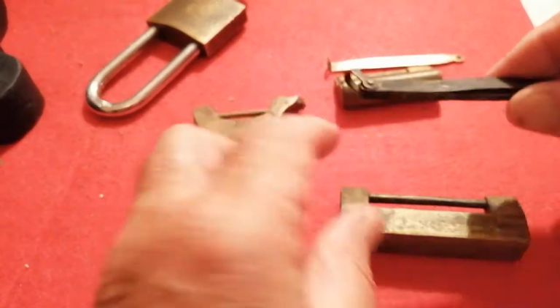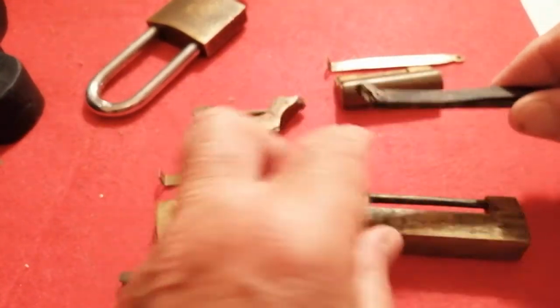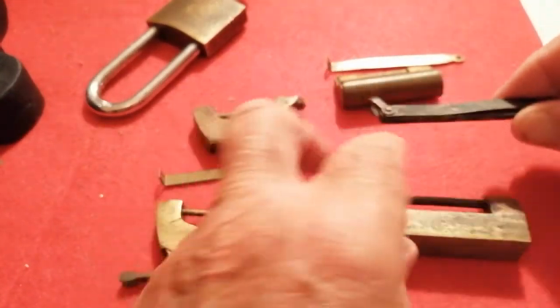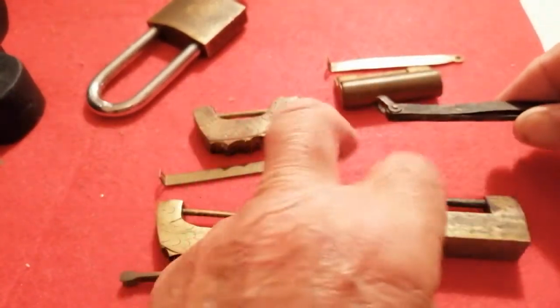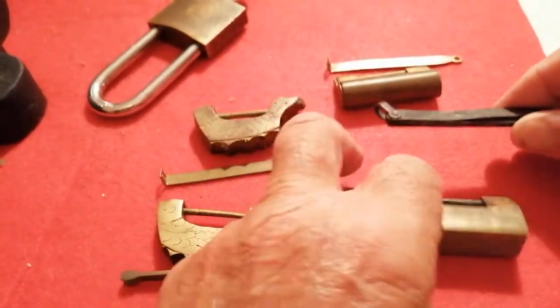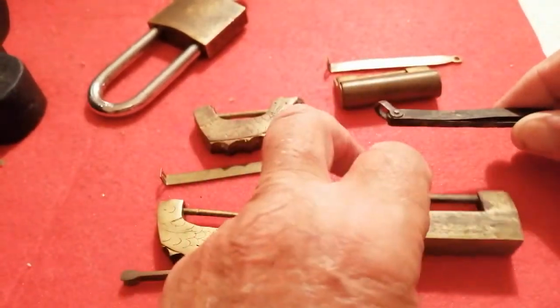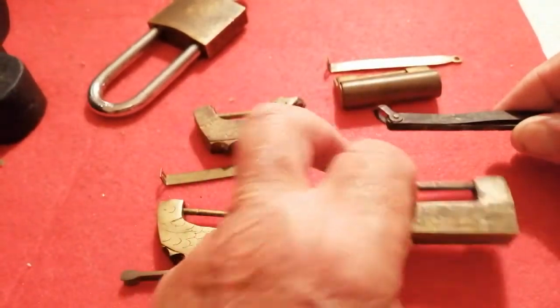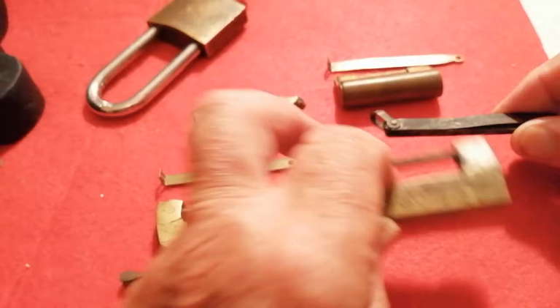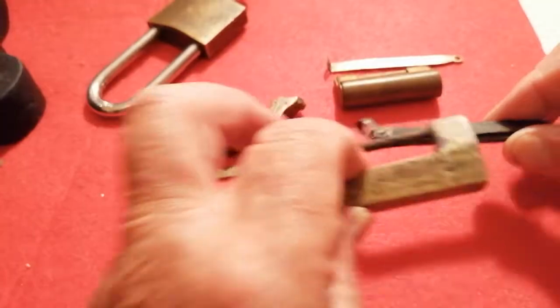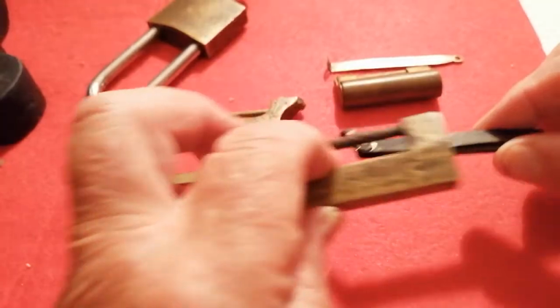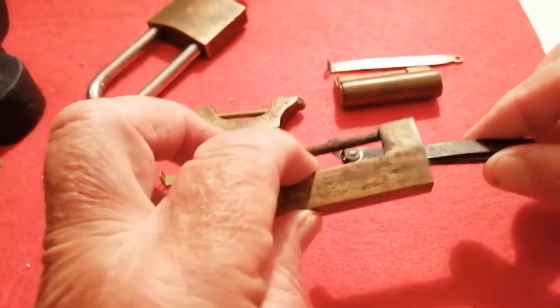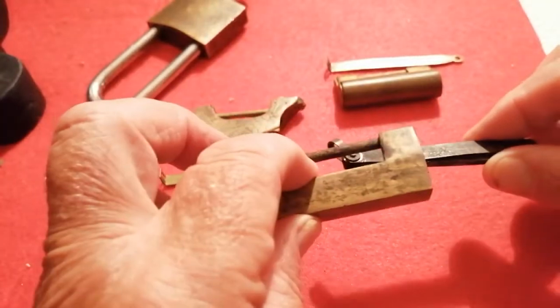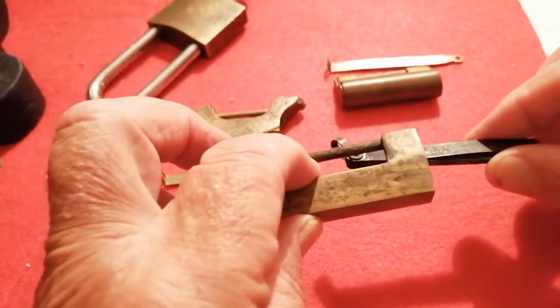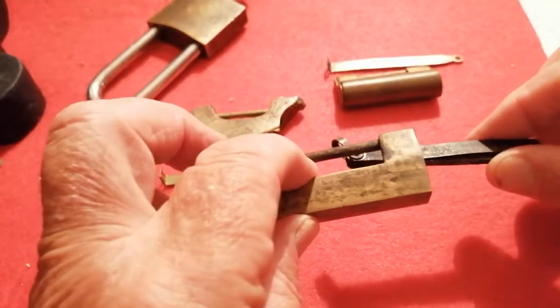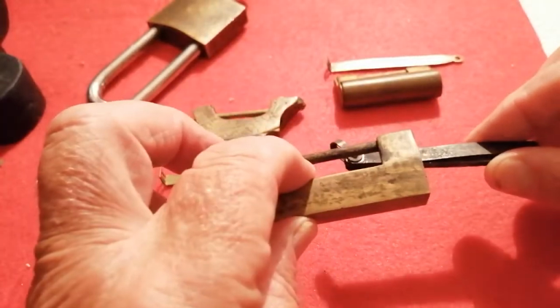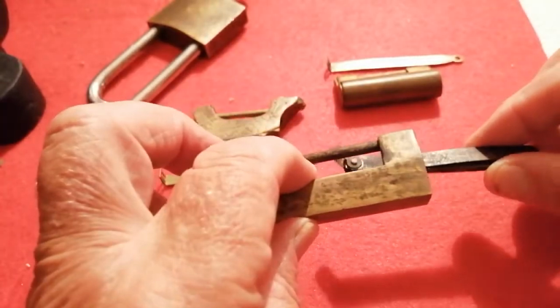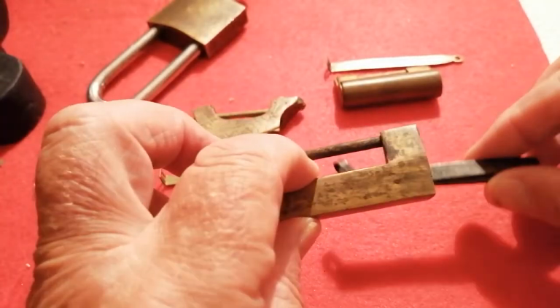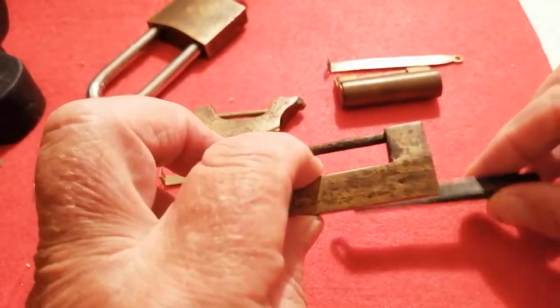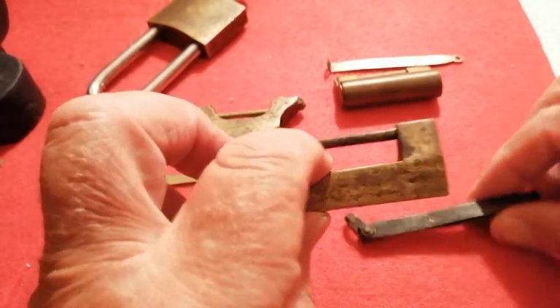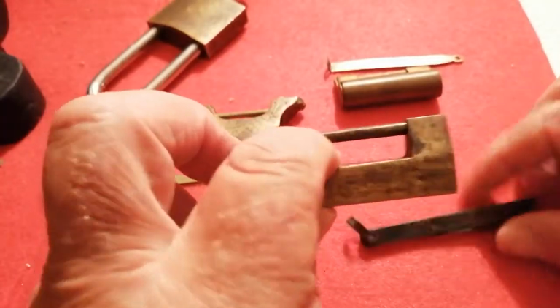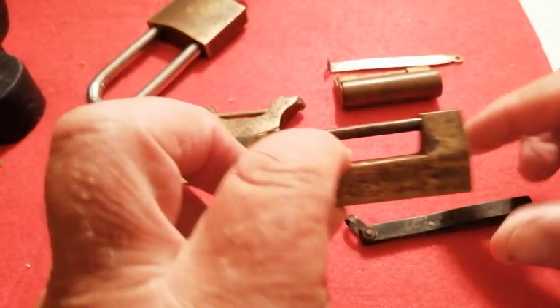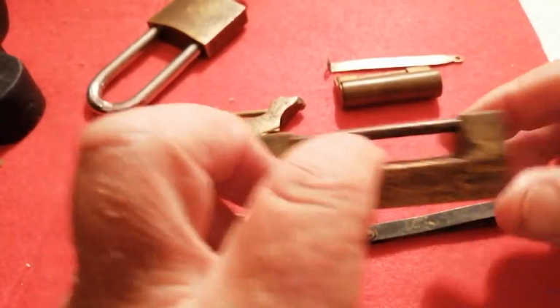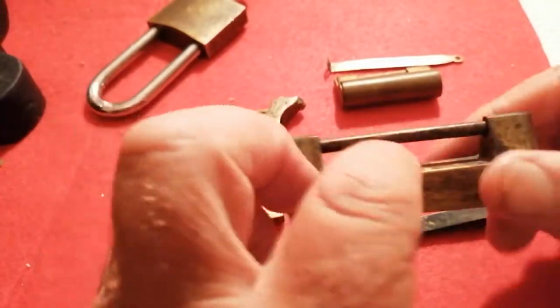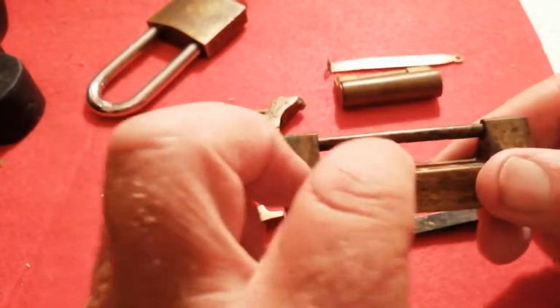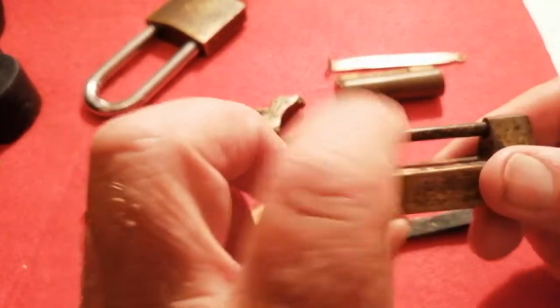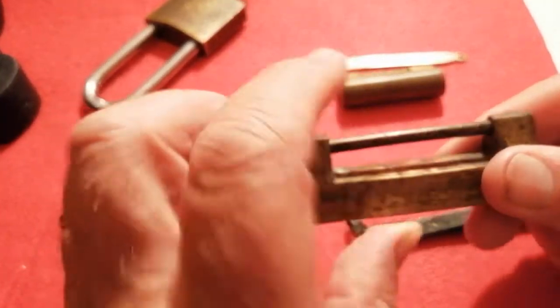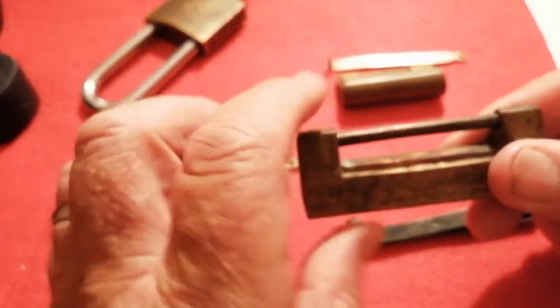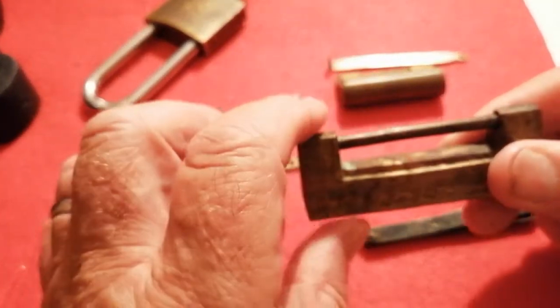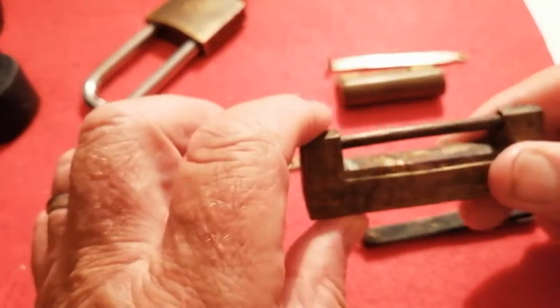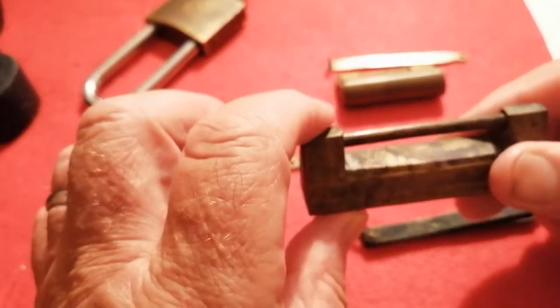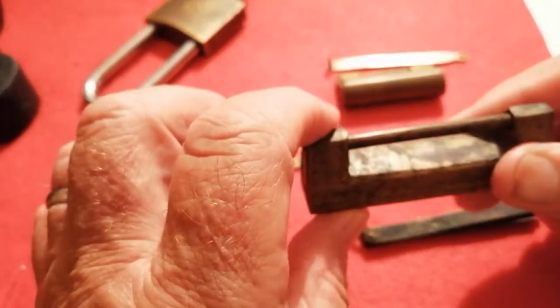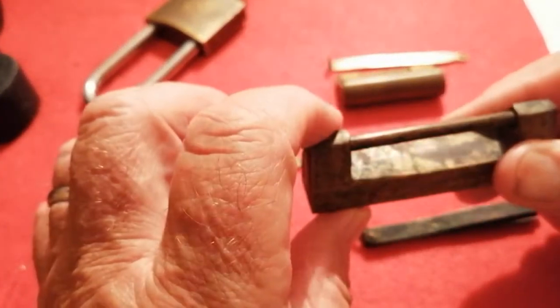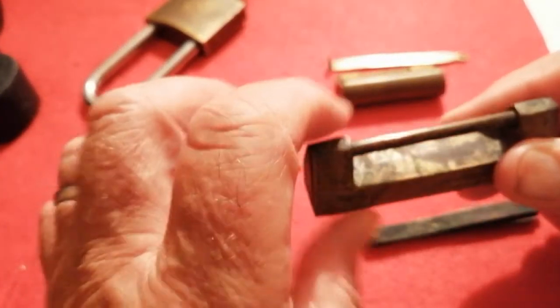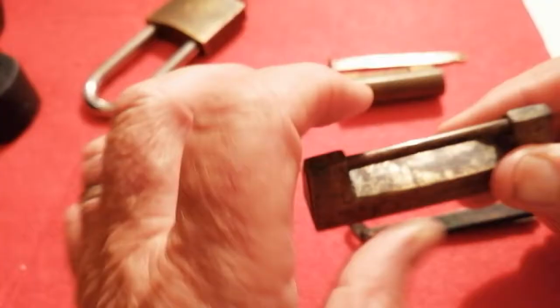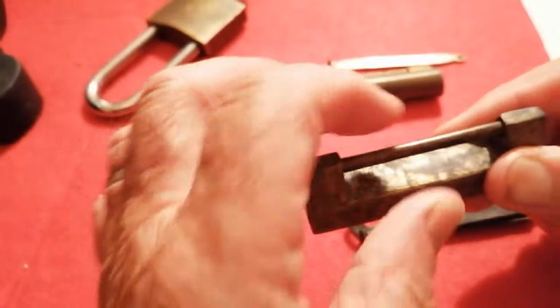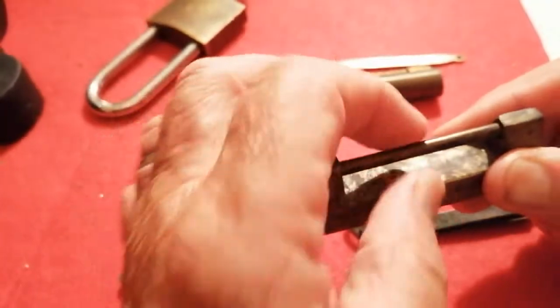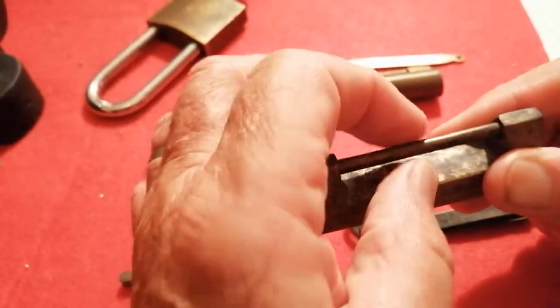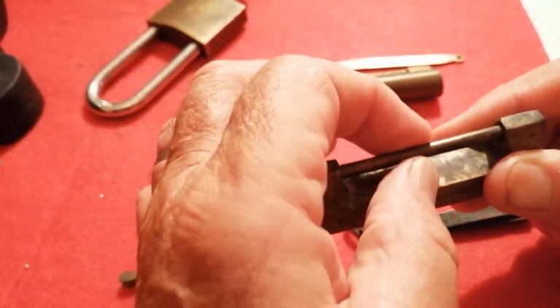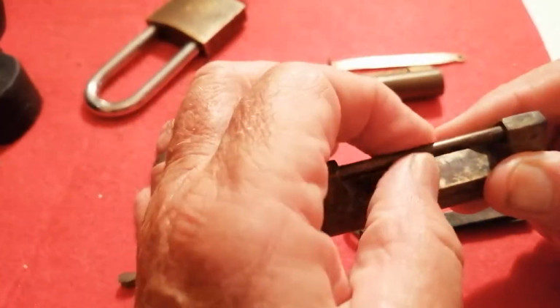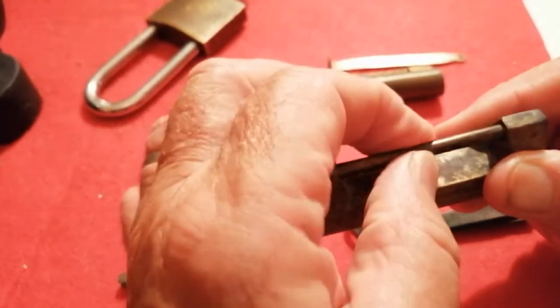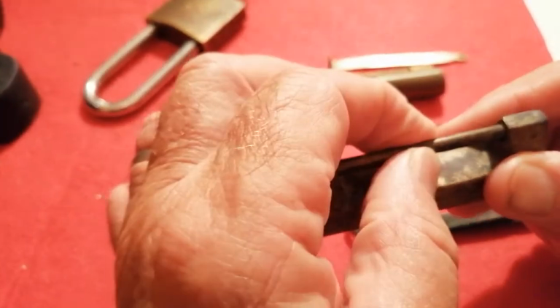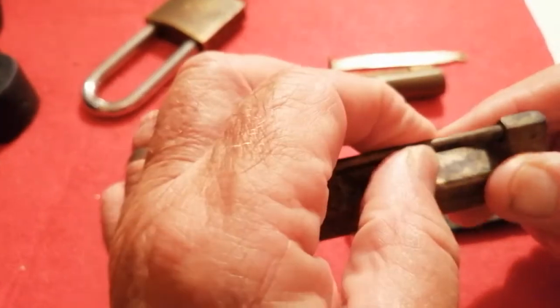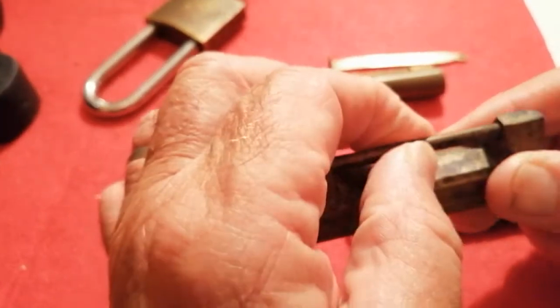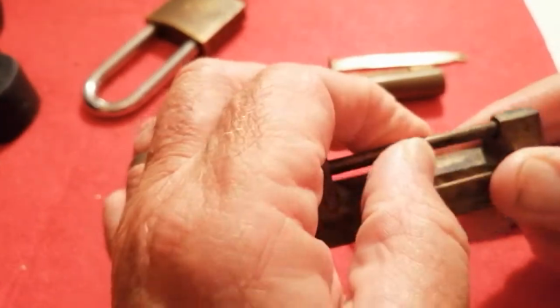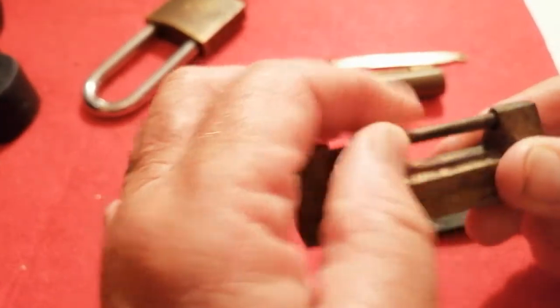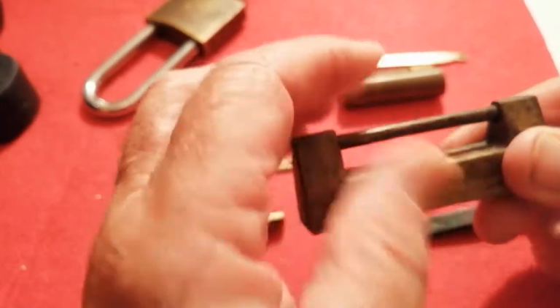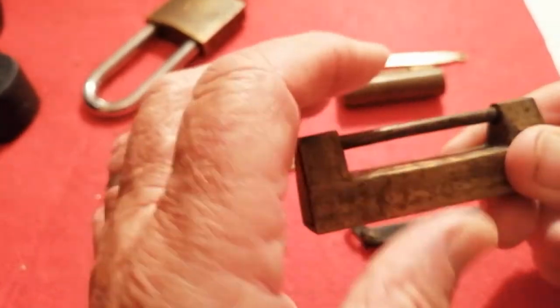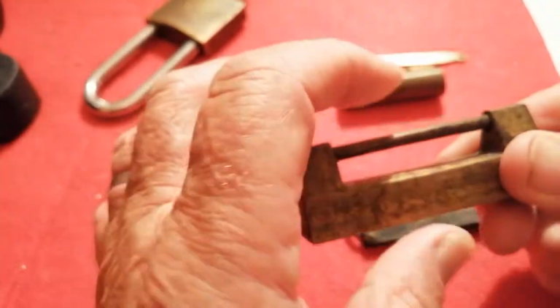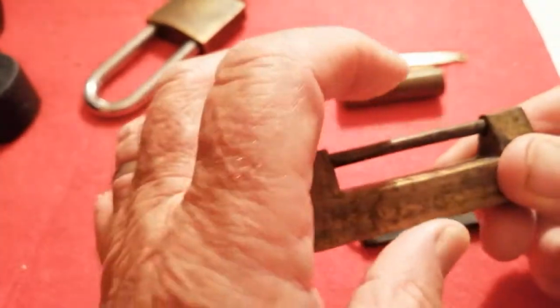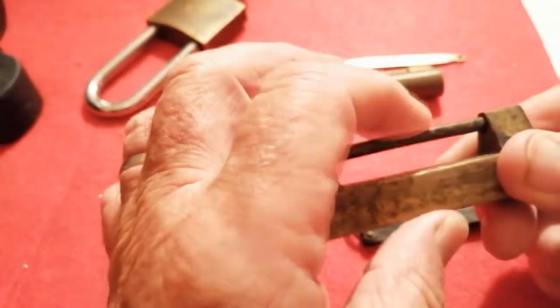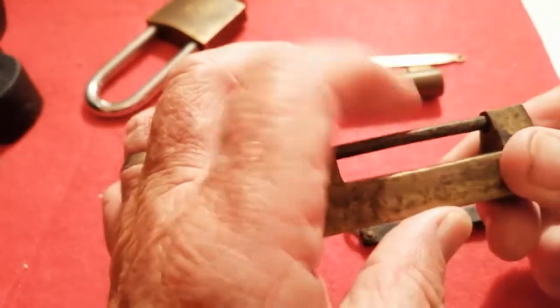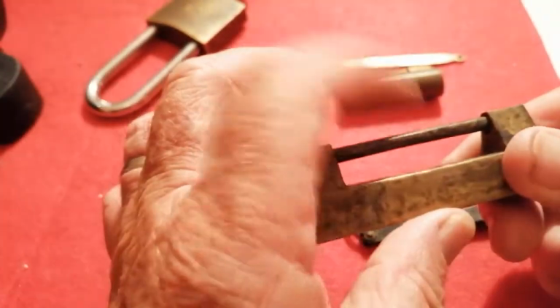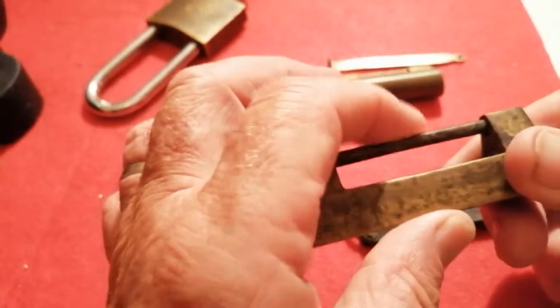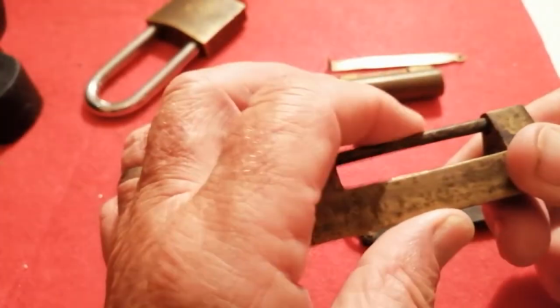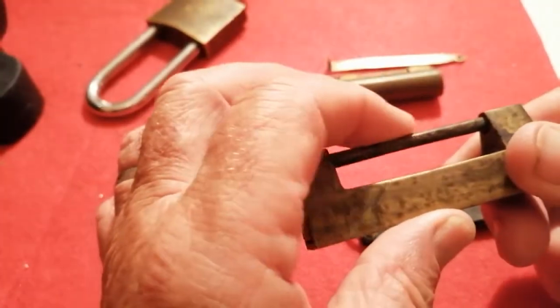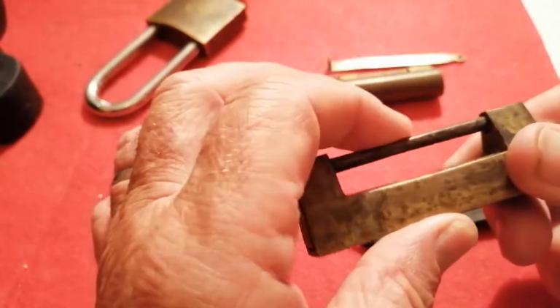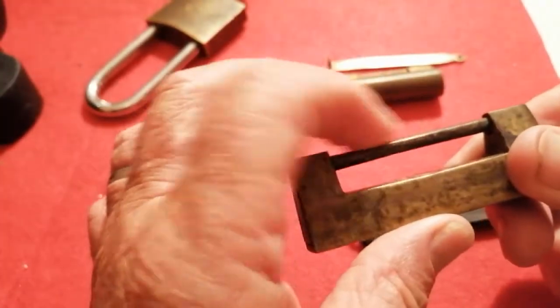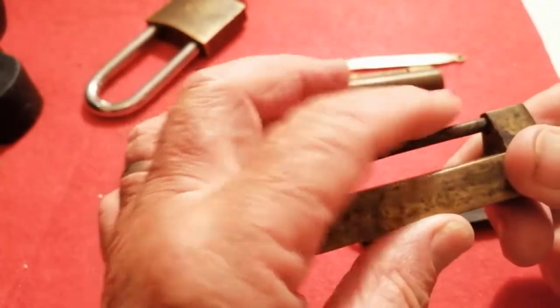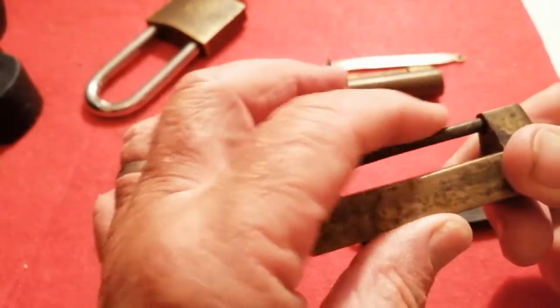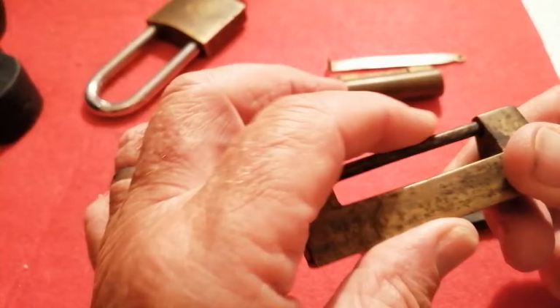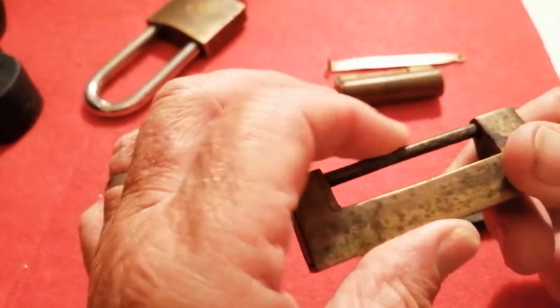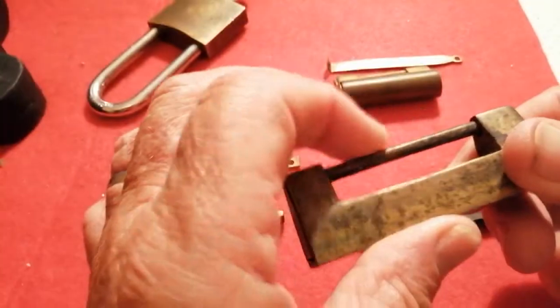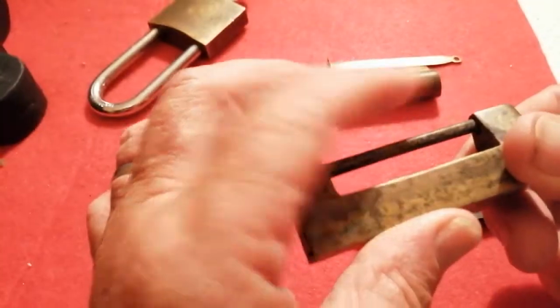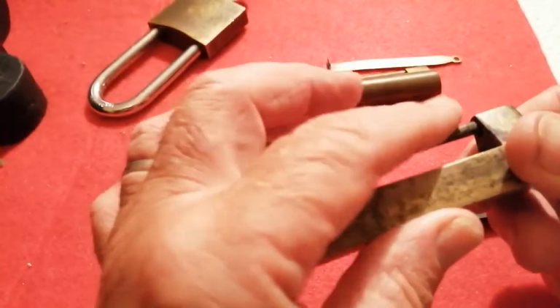This is solid brass. I think this might be a steel.